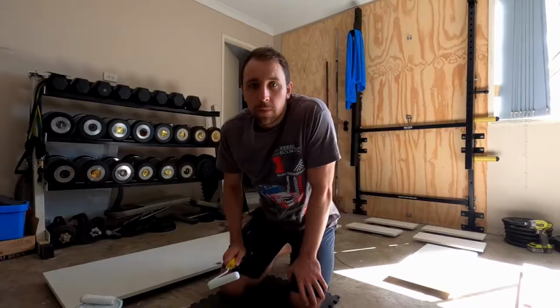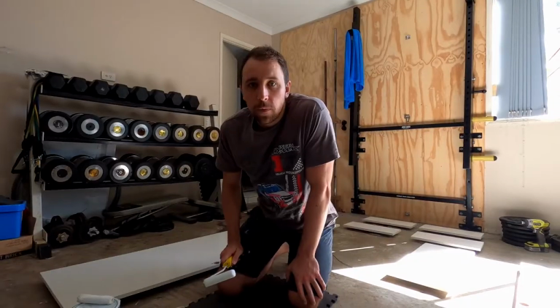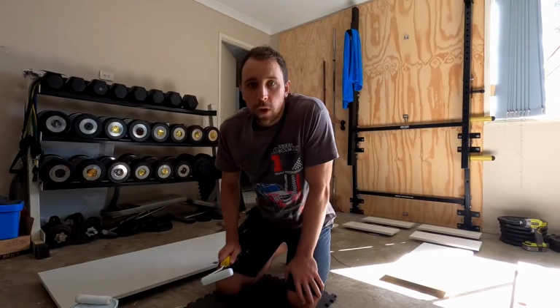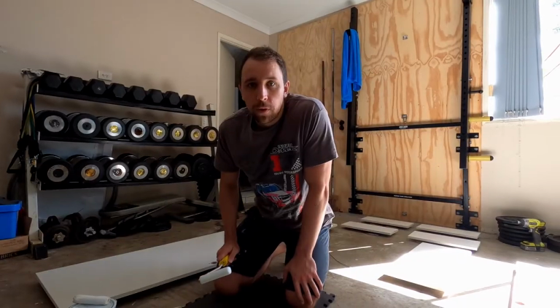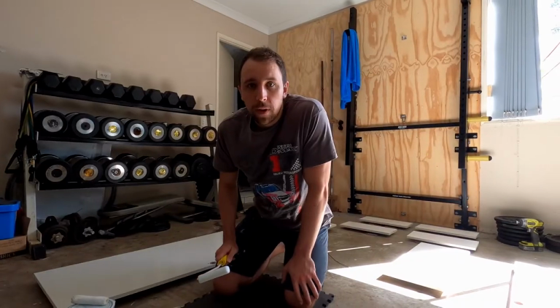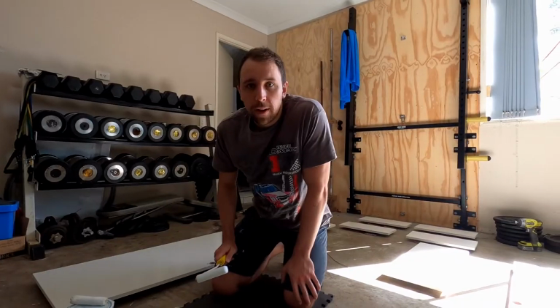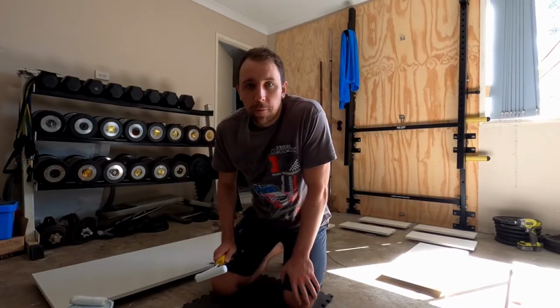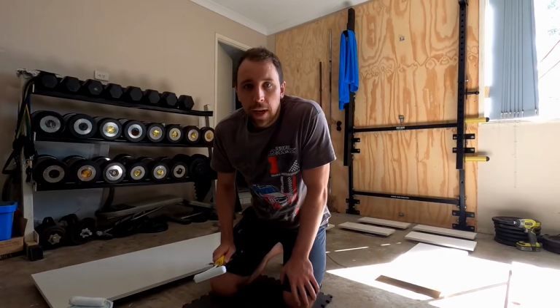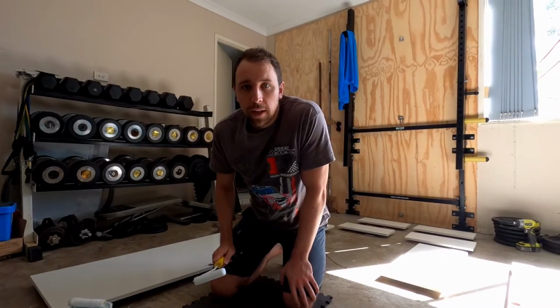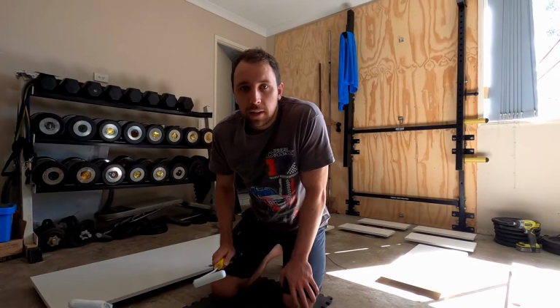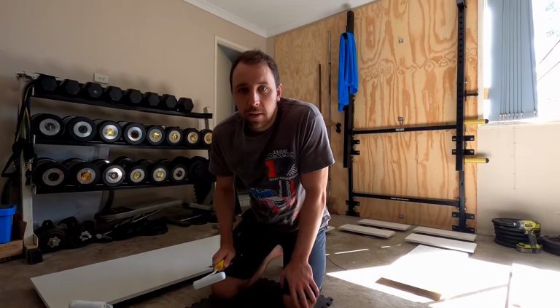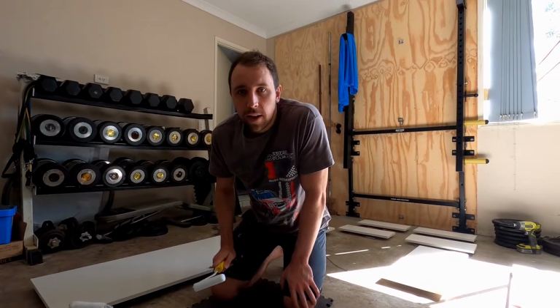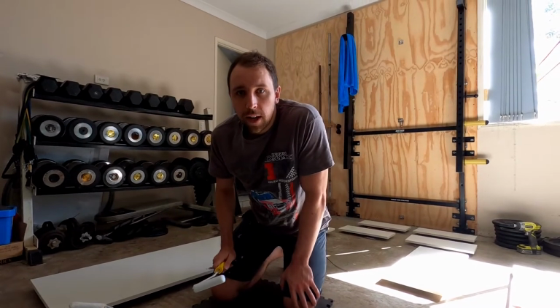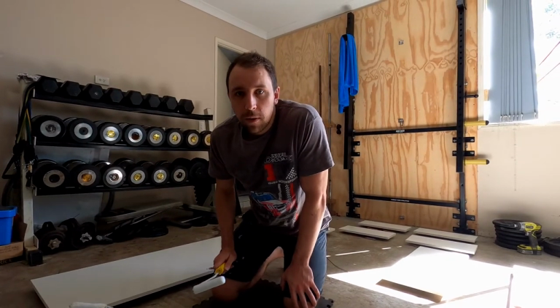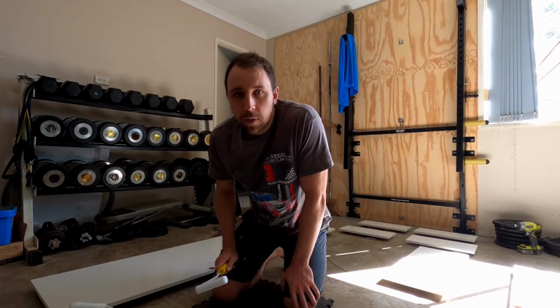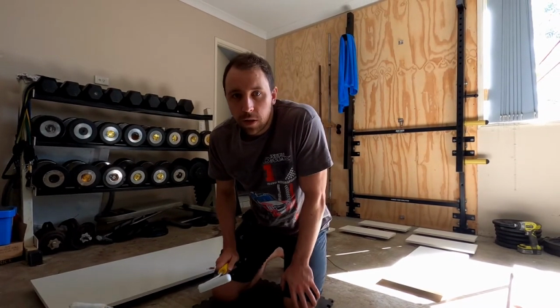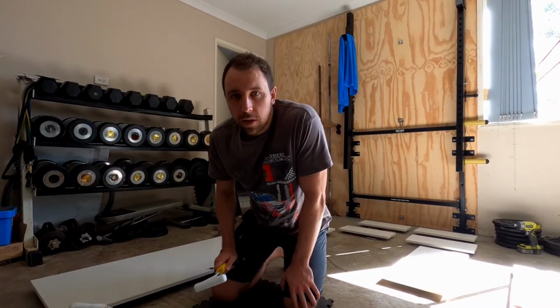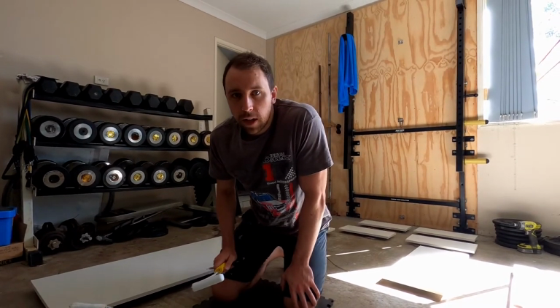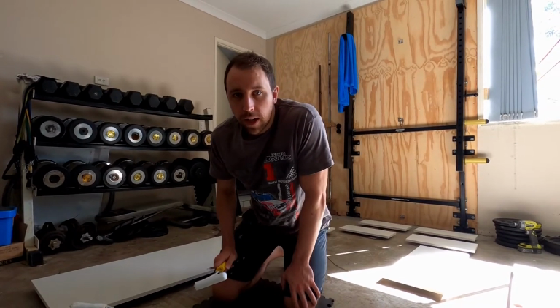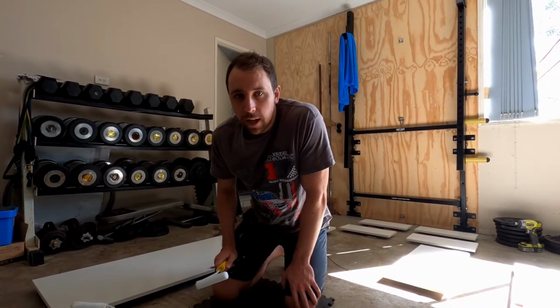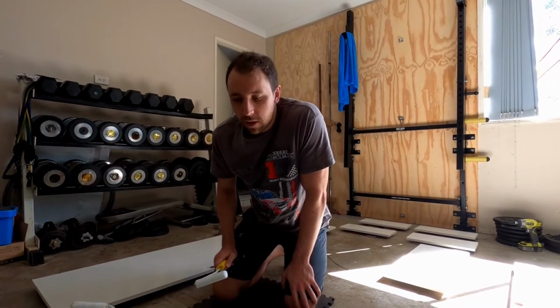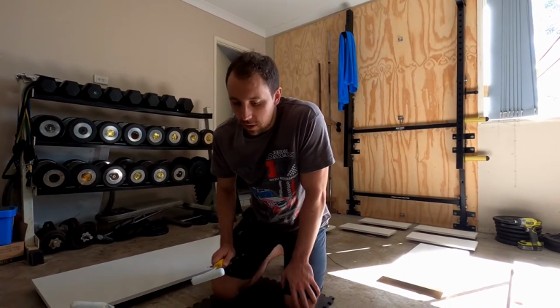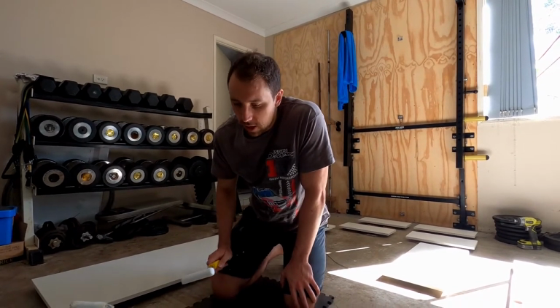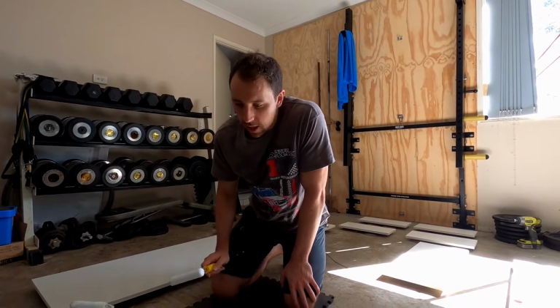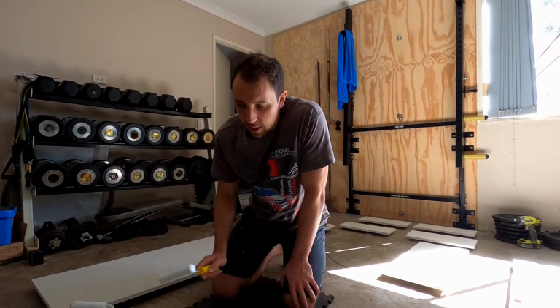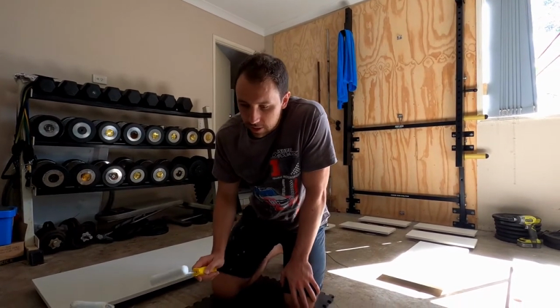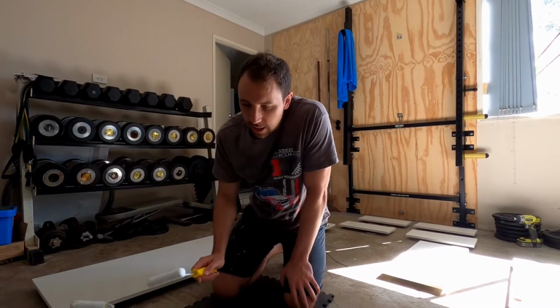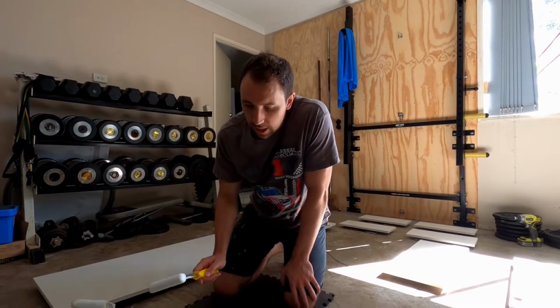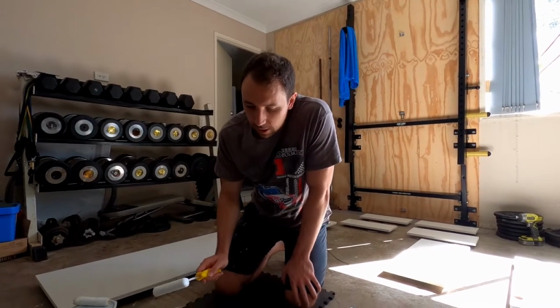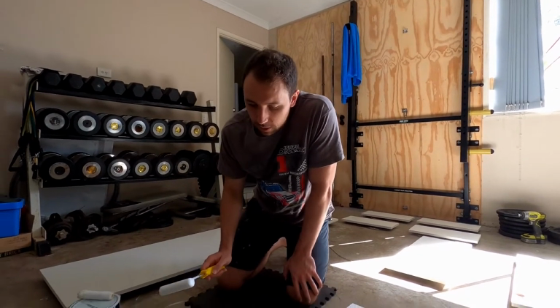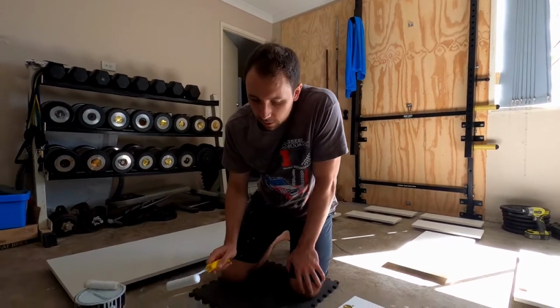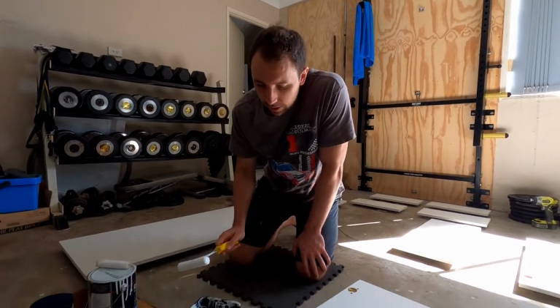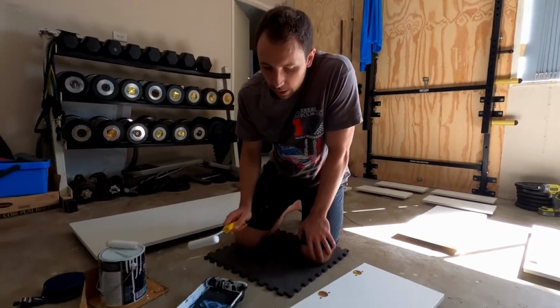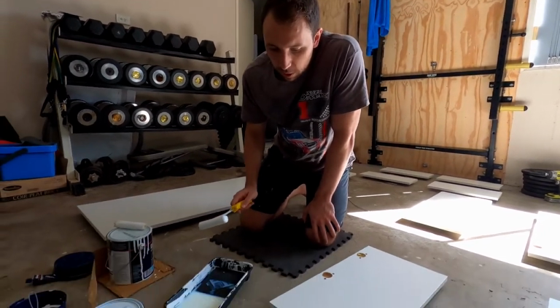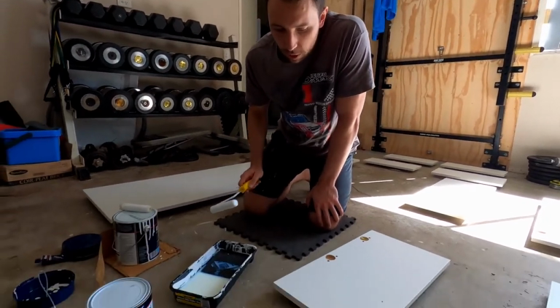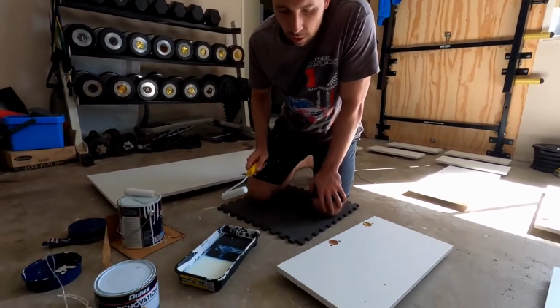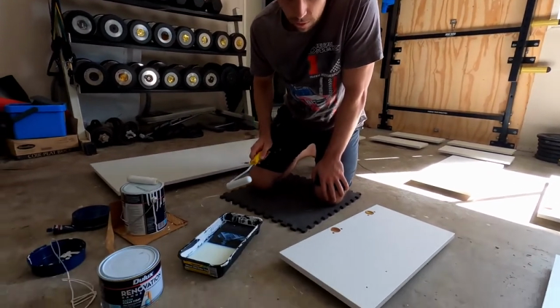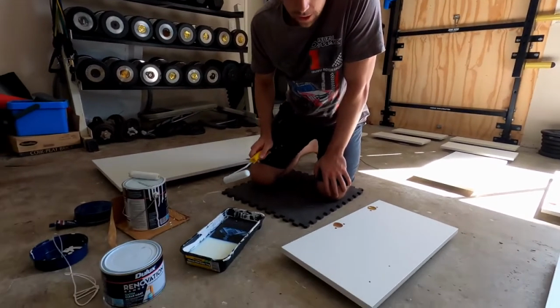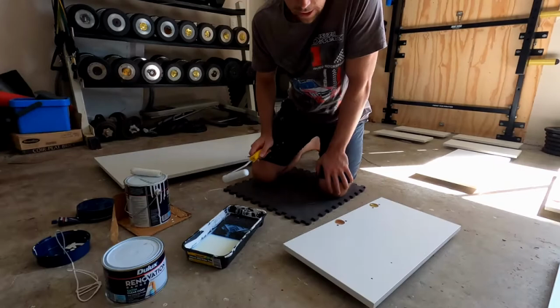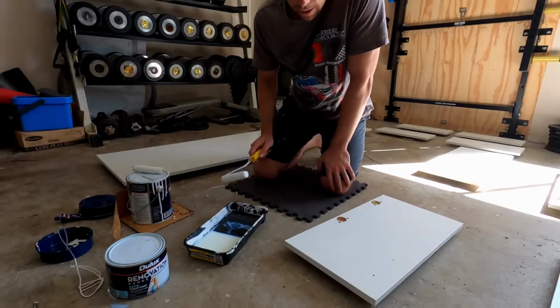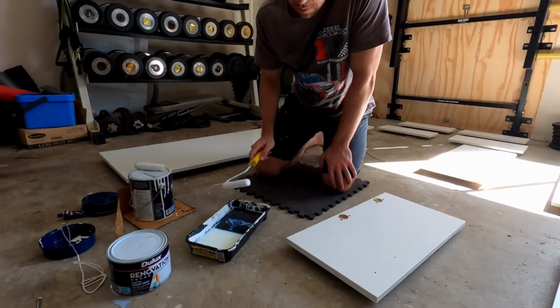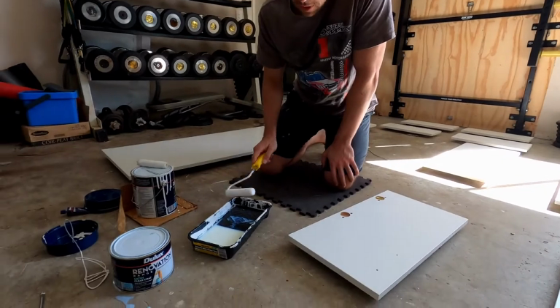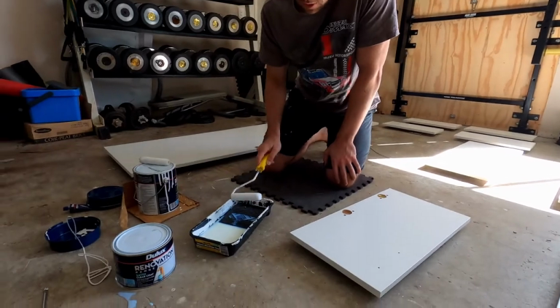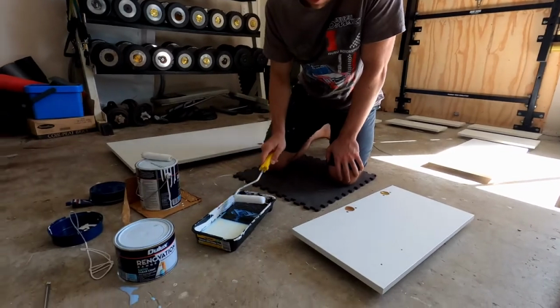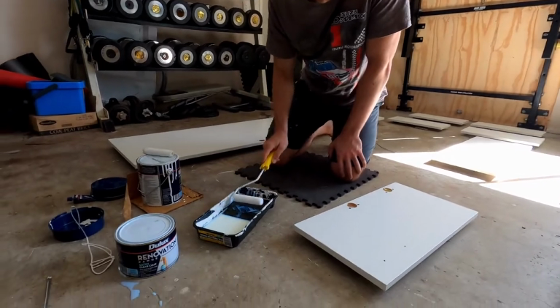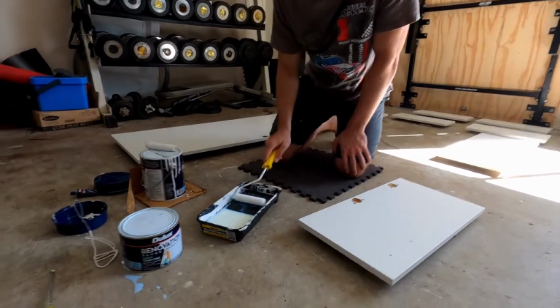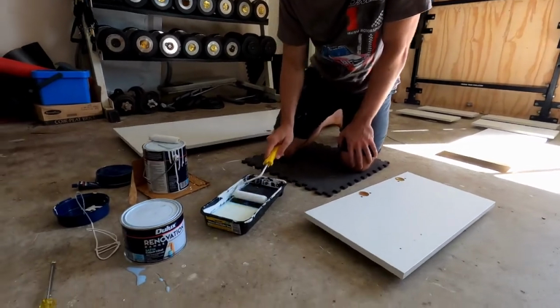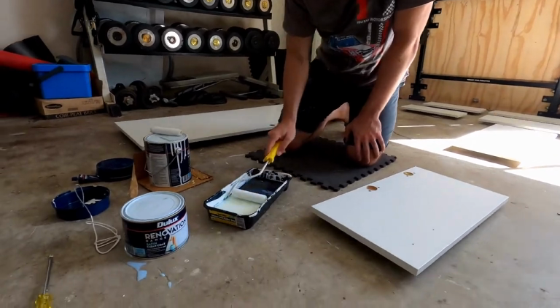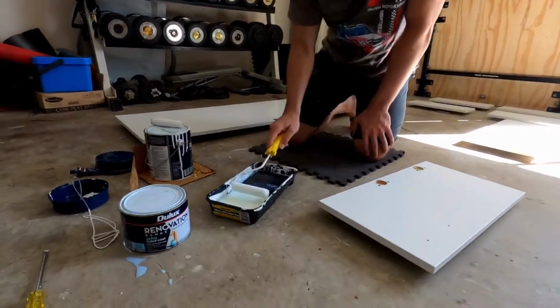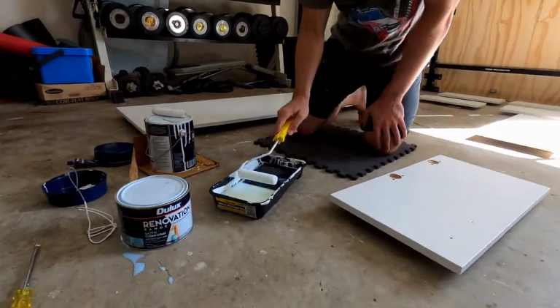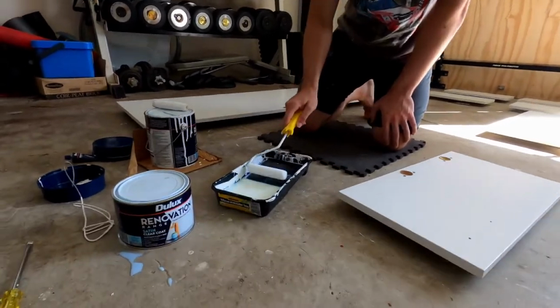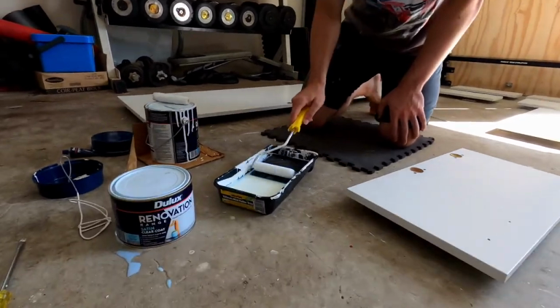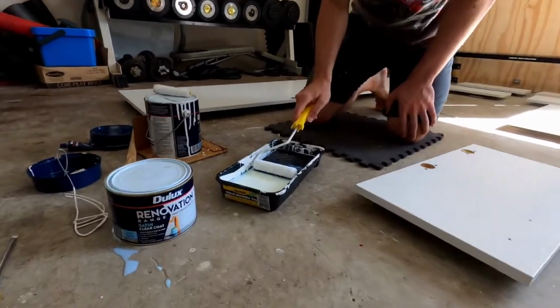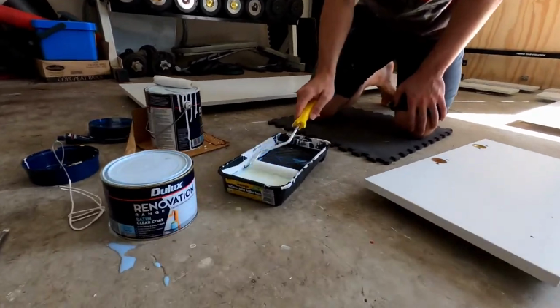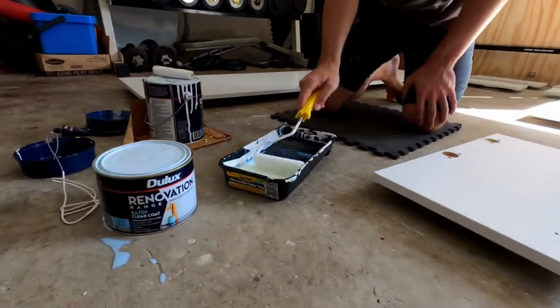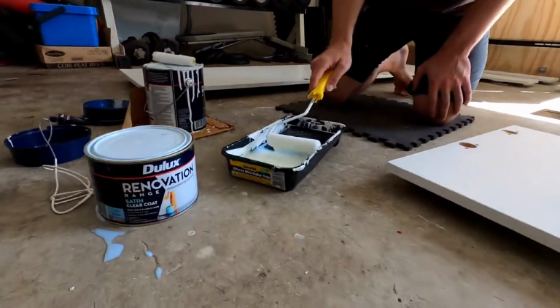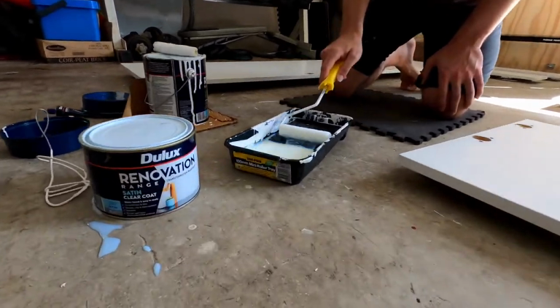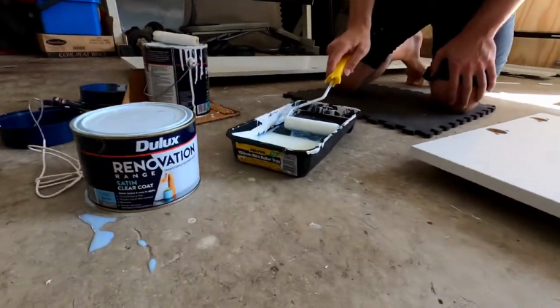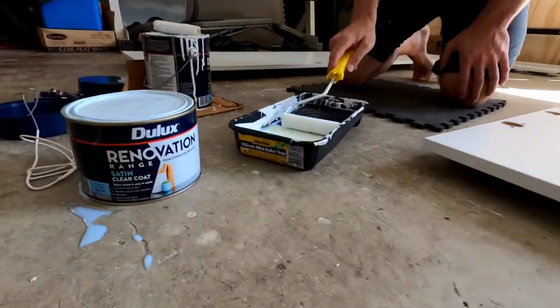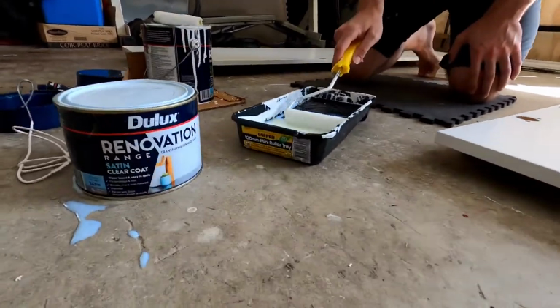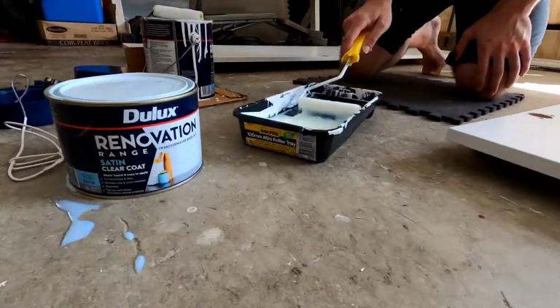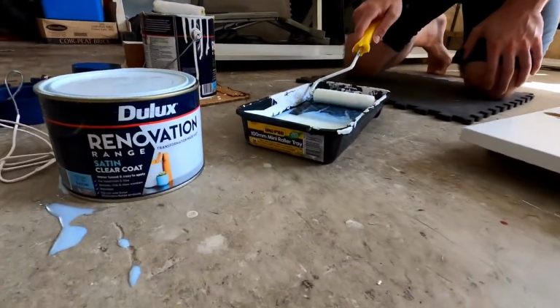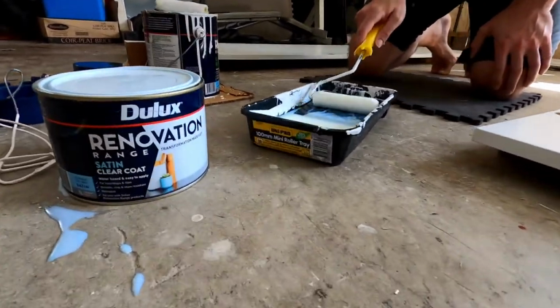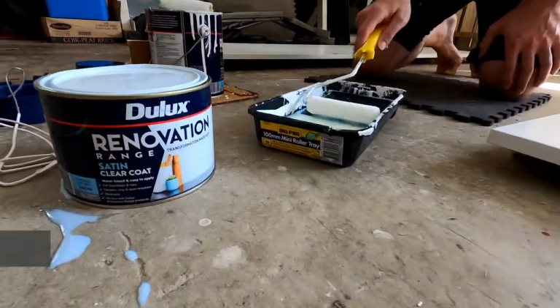Final day of painting today and we're just going to add a satin clear coat over our cabinets. This should add a bit of extra protection to them.